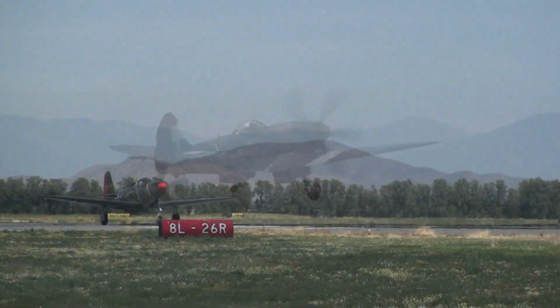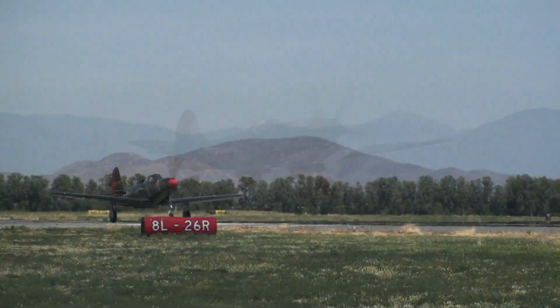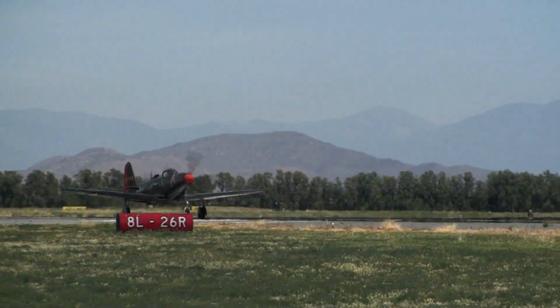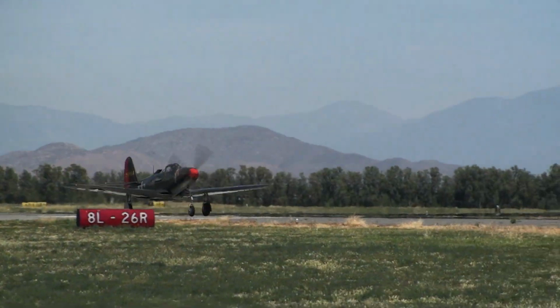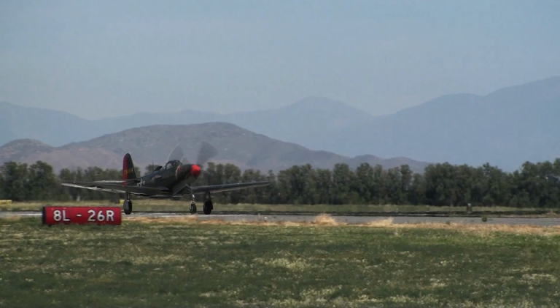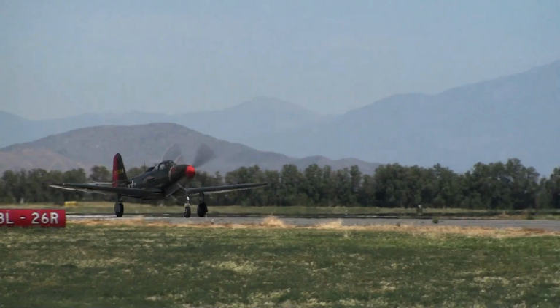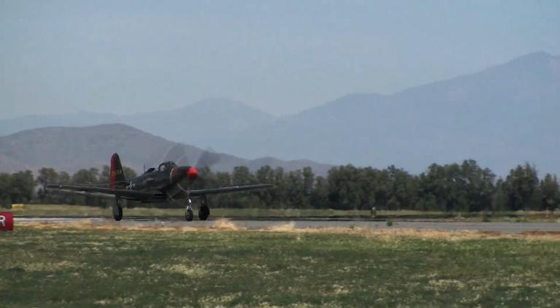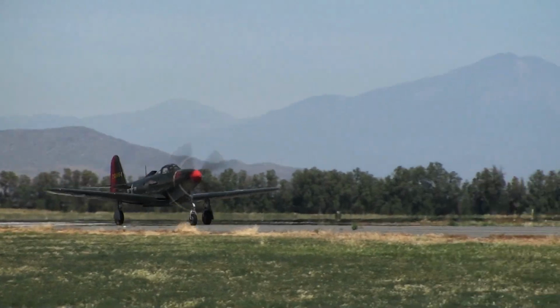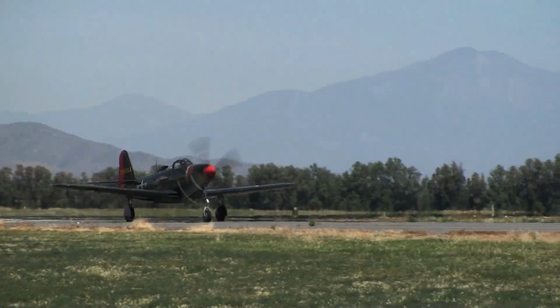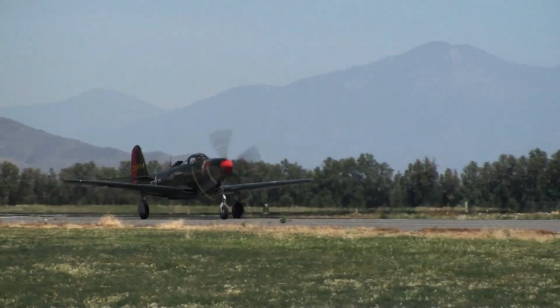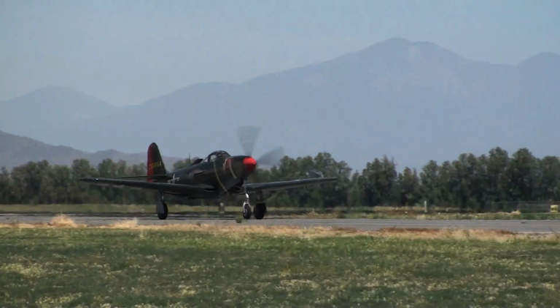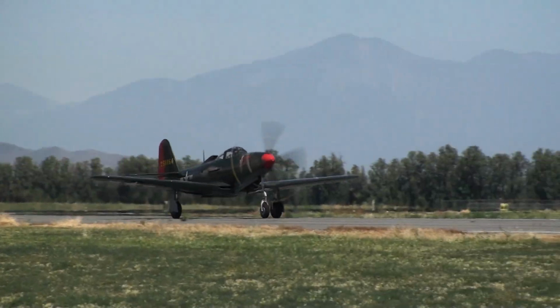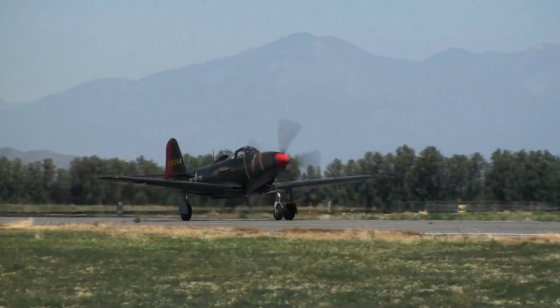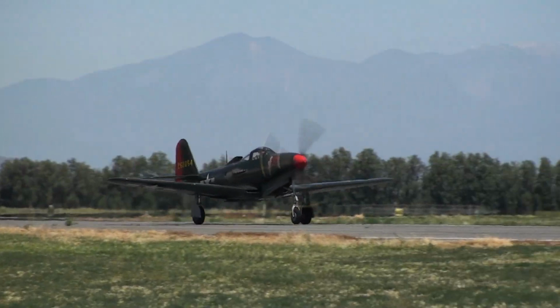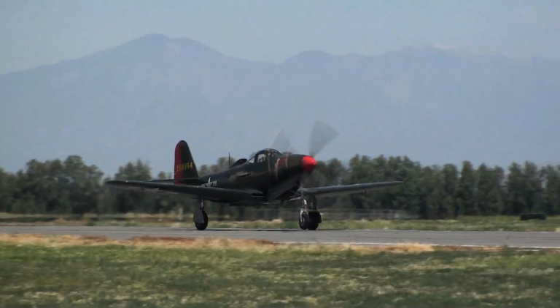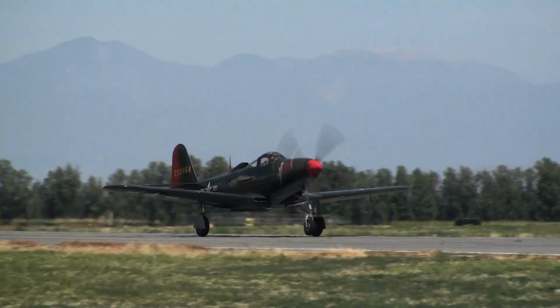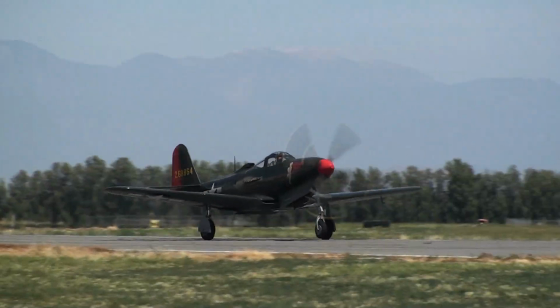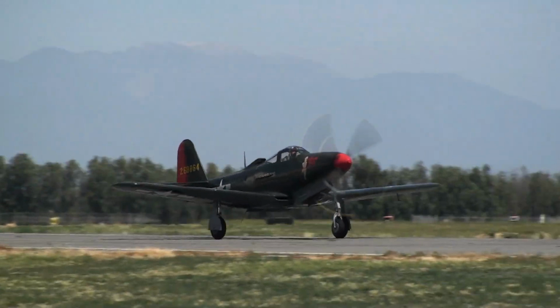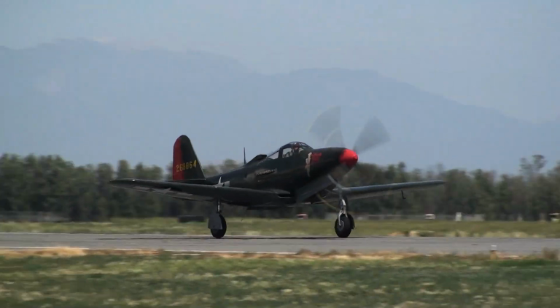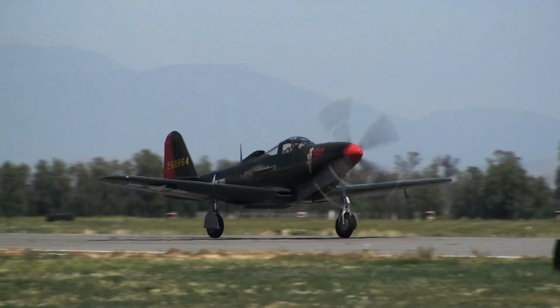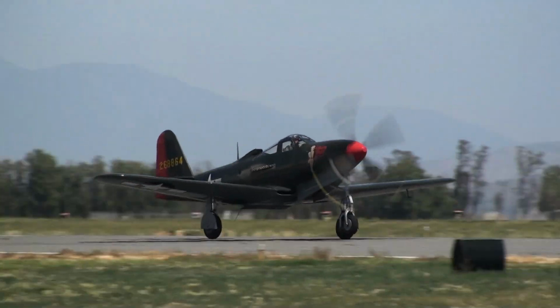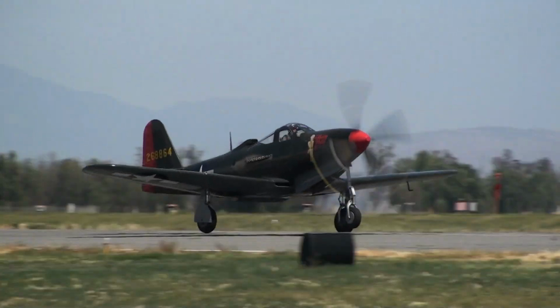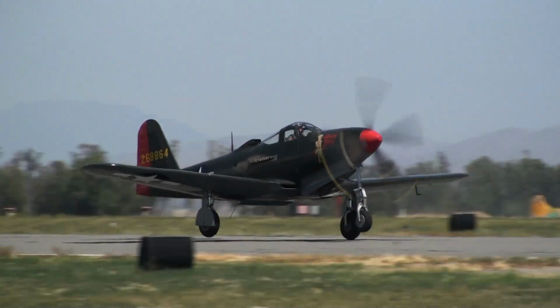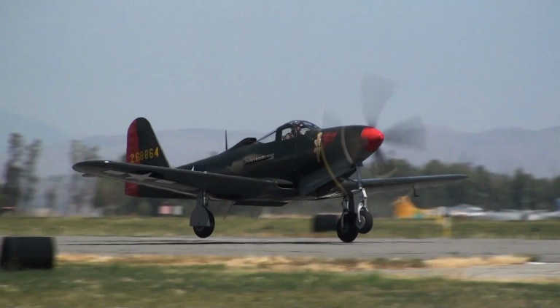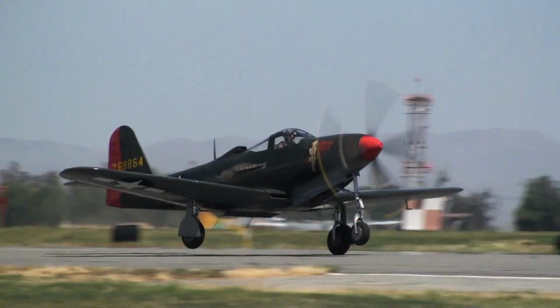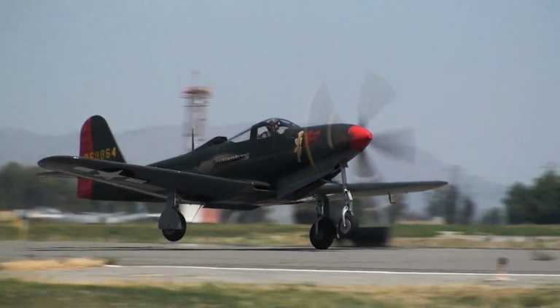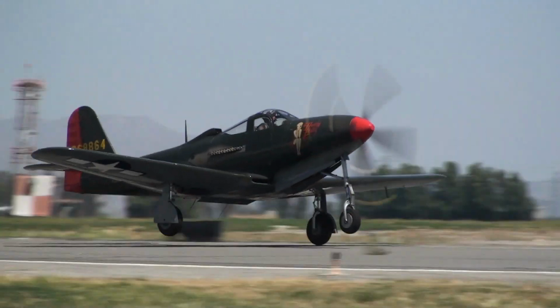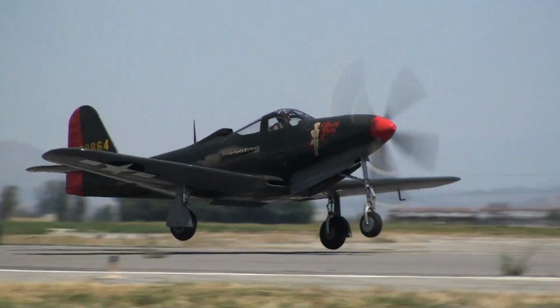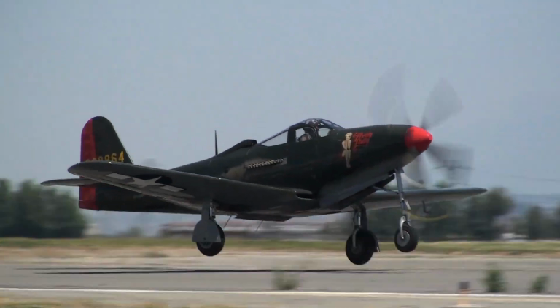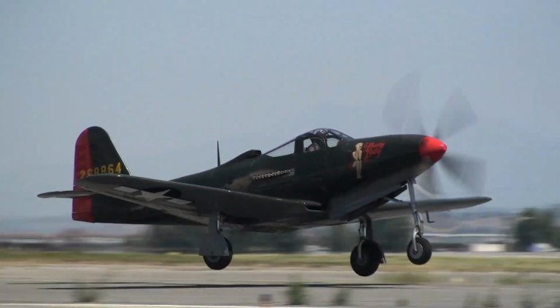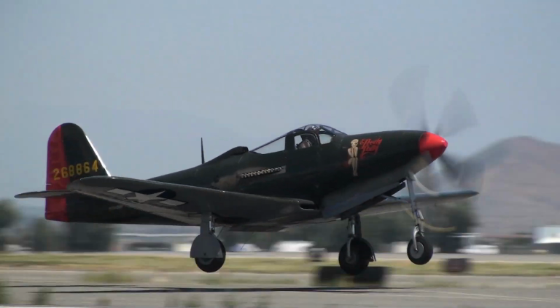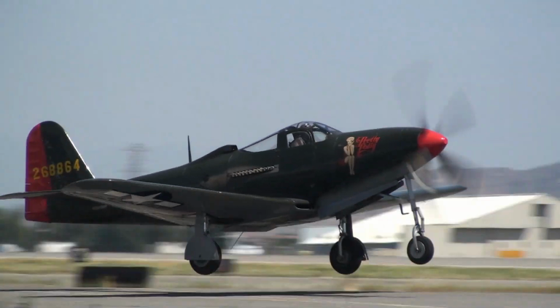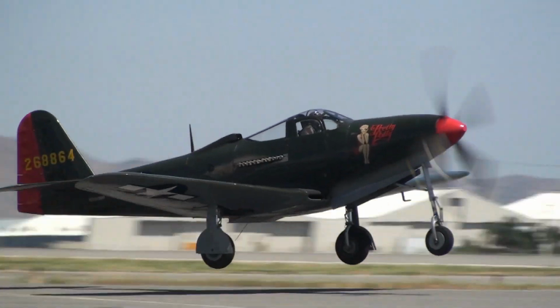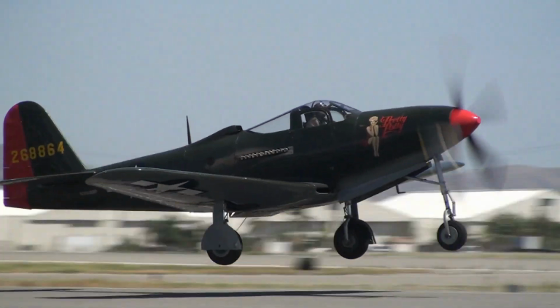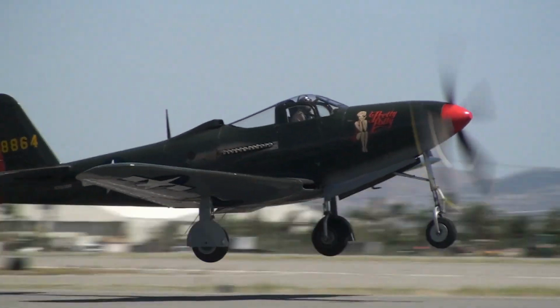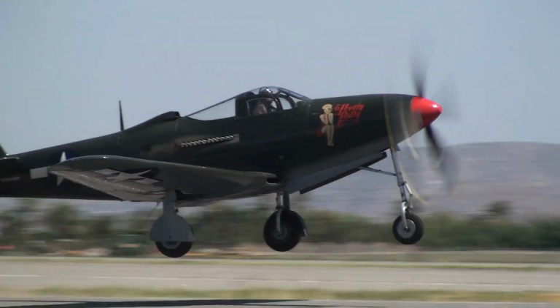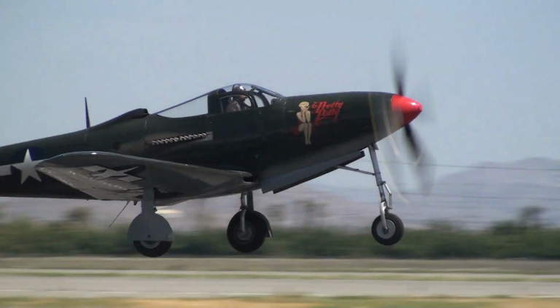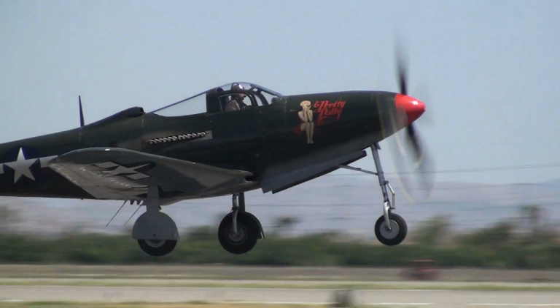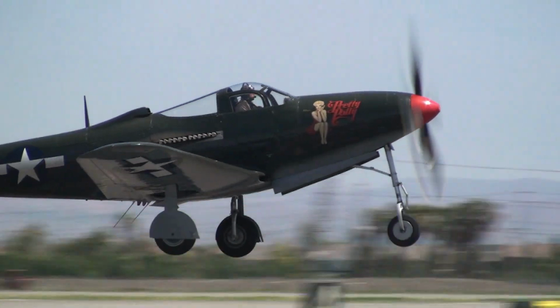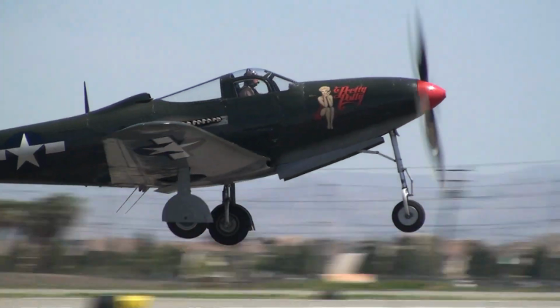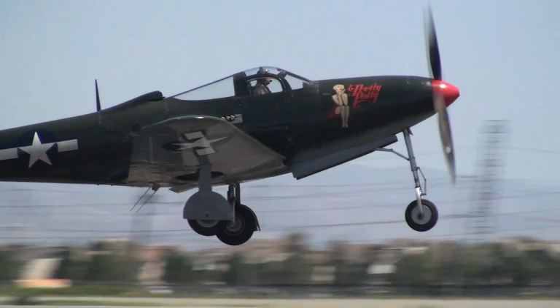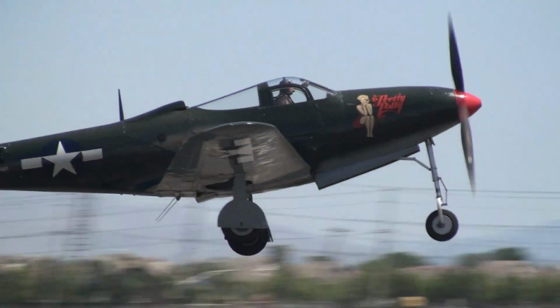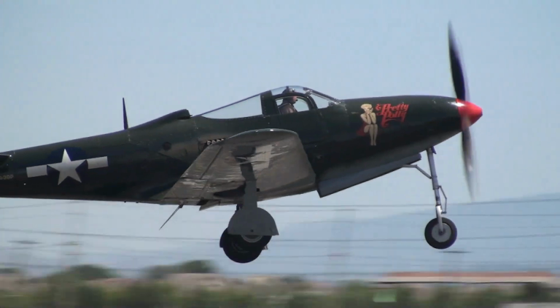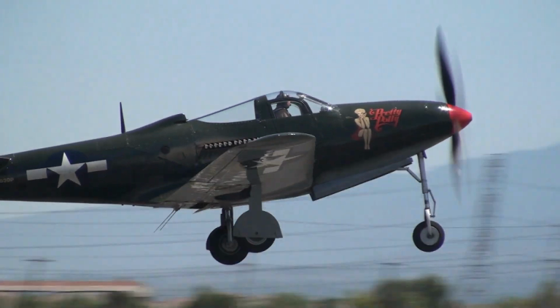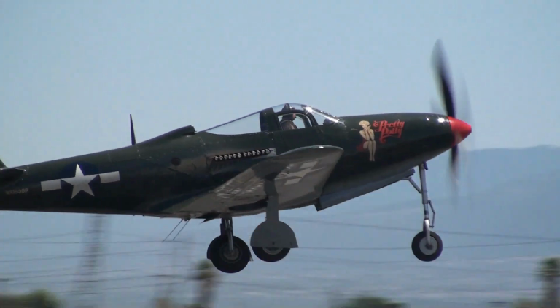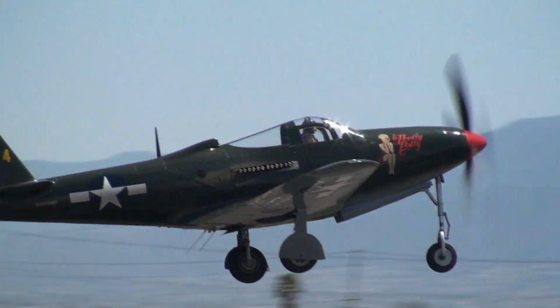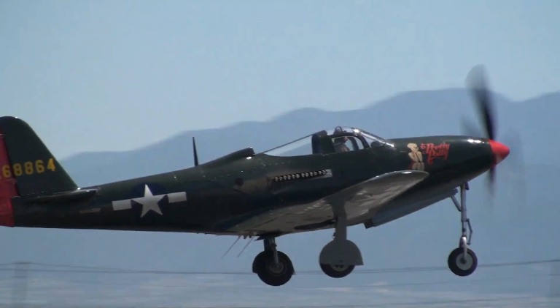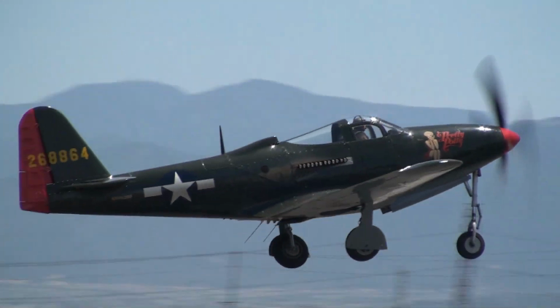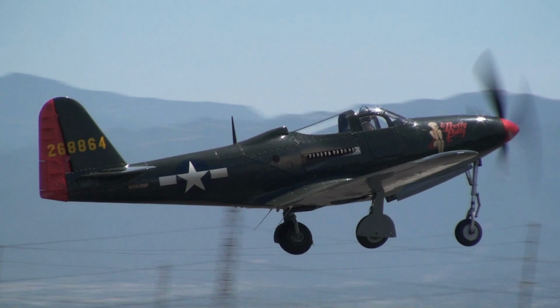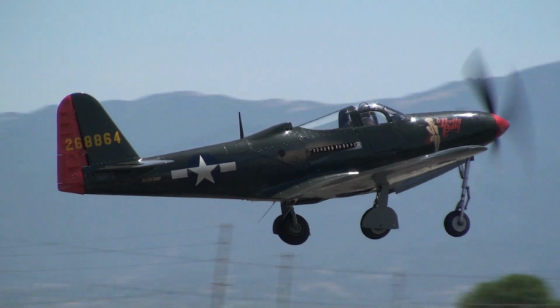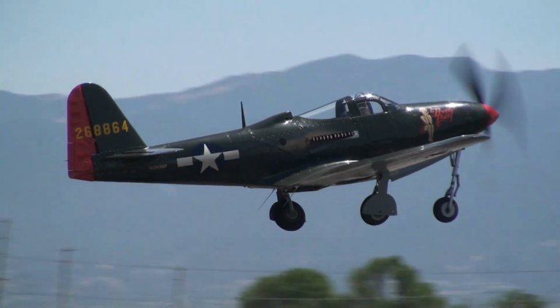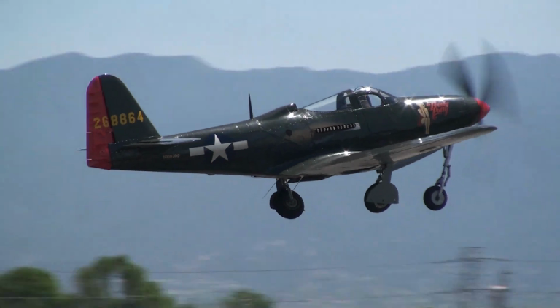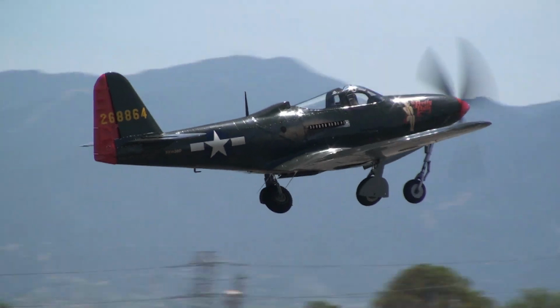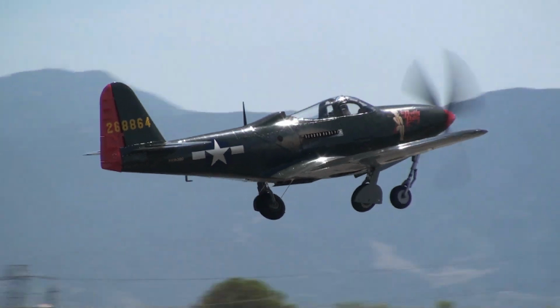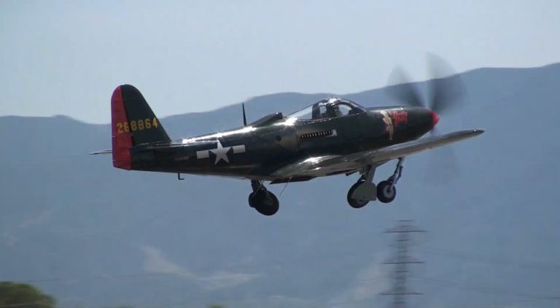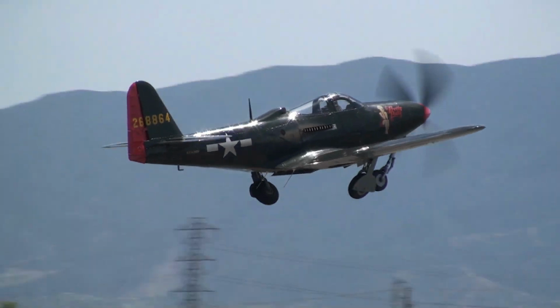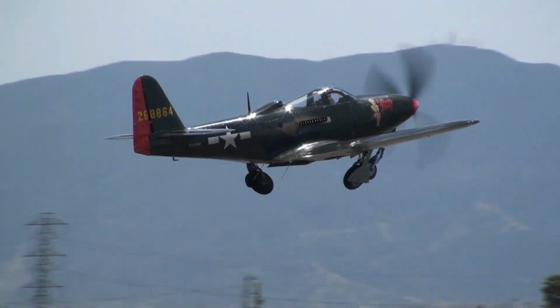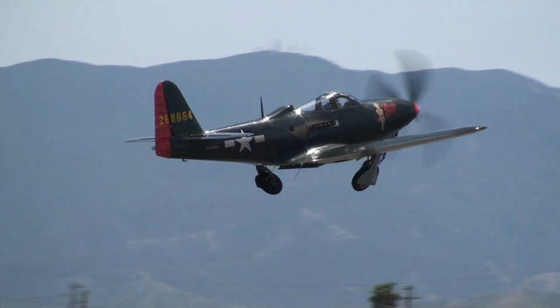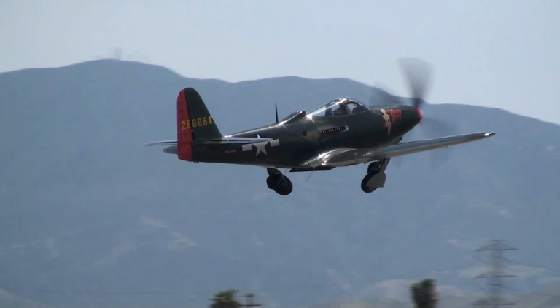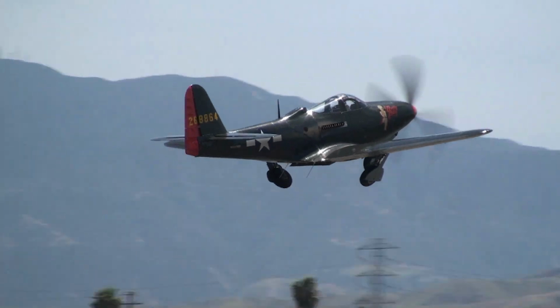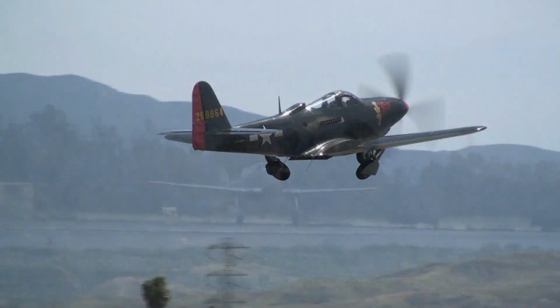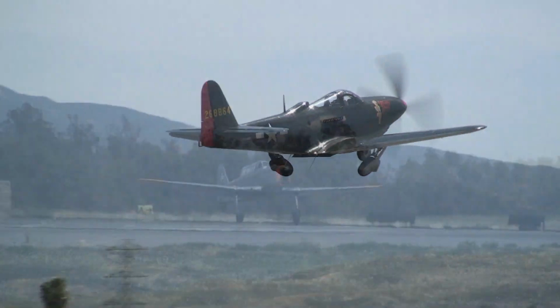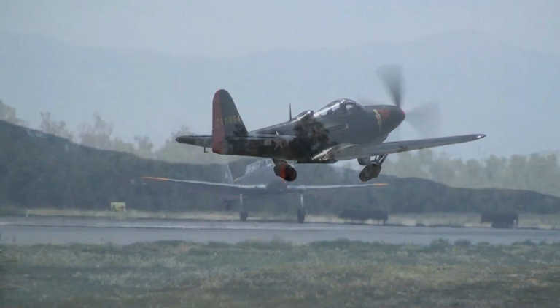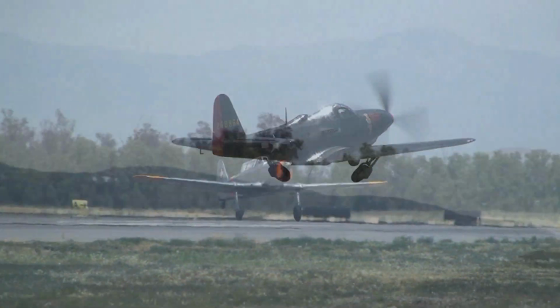And now we have the Bell P-63 King Cobra taking off. The Bell P-63 was basically a follow-on aircraft to the P-39.